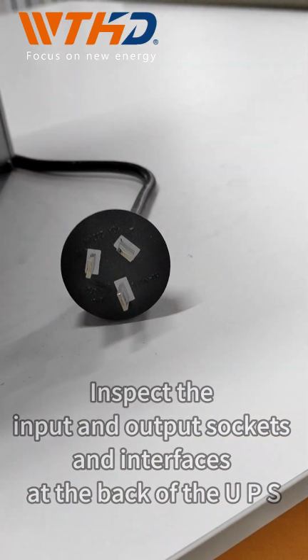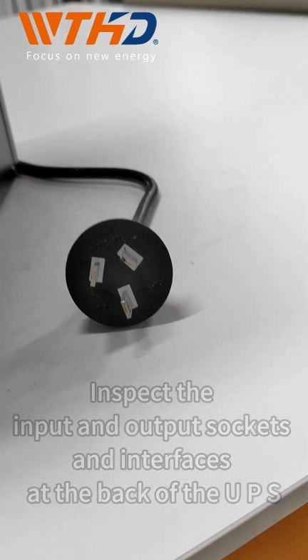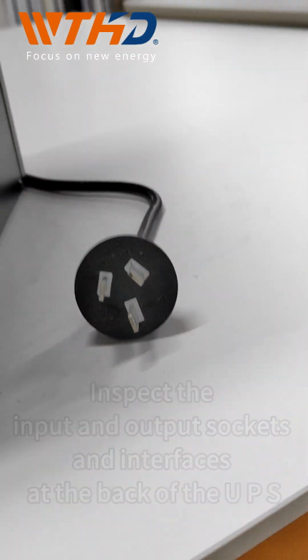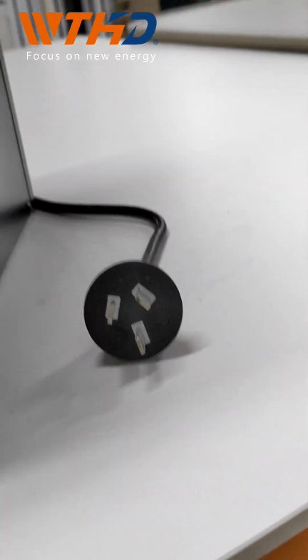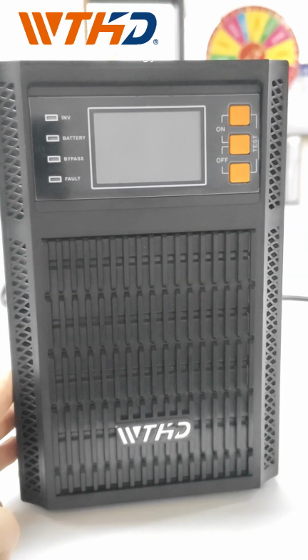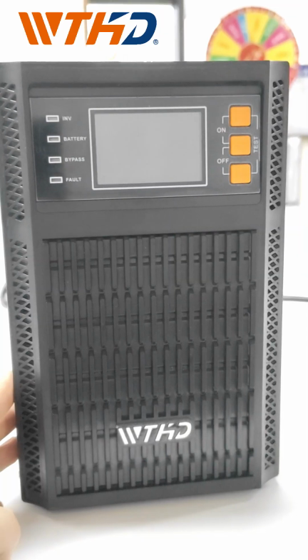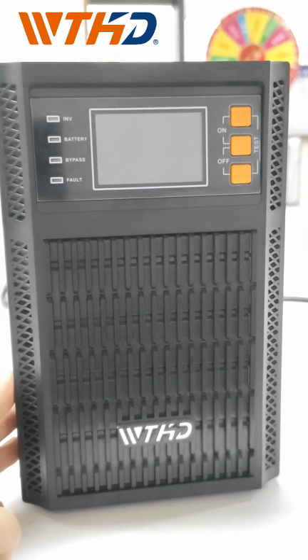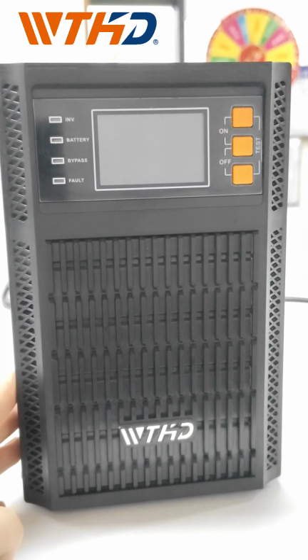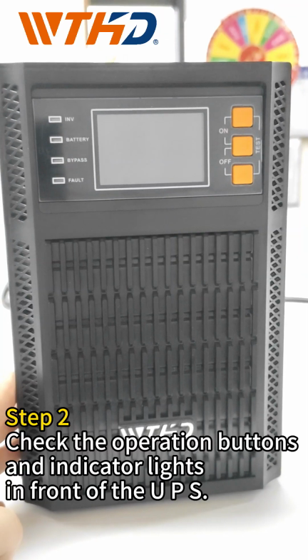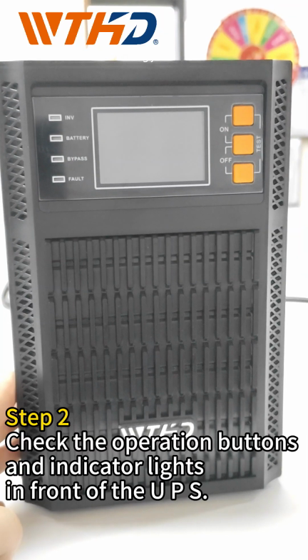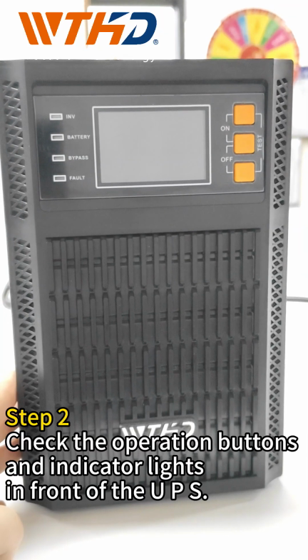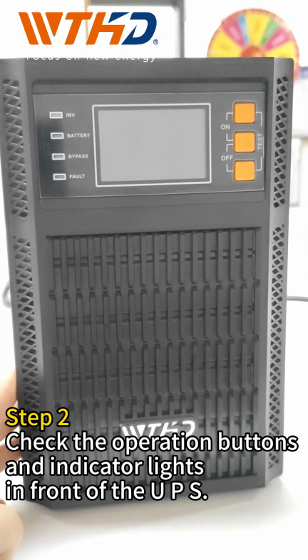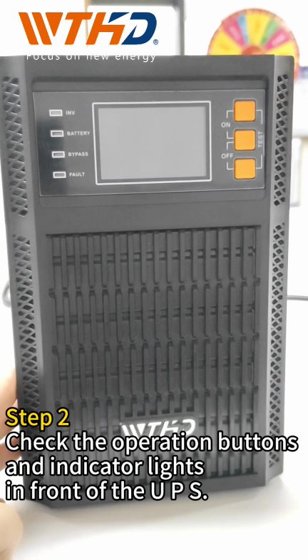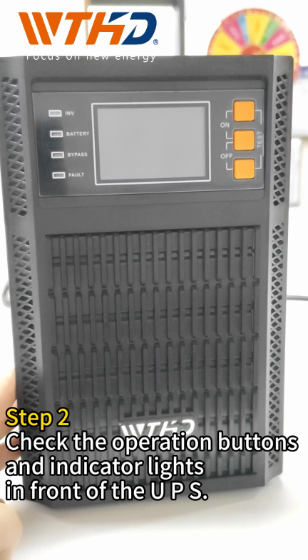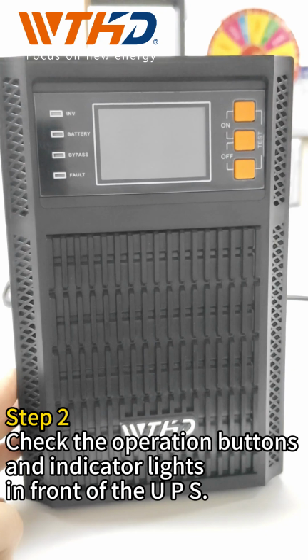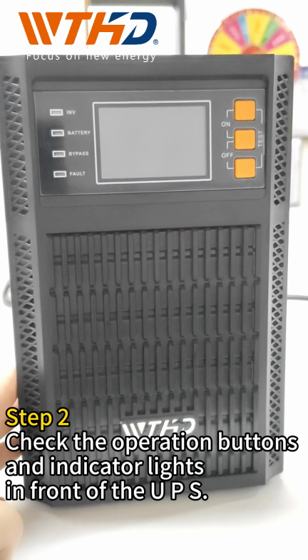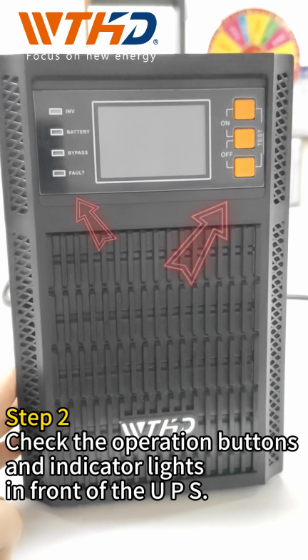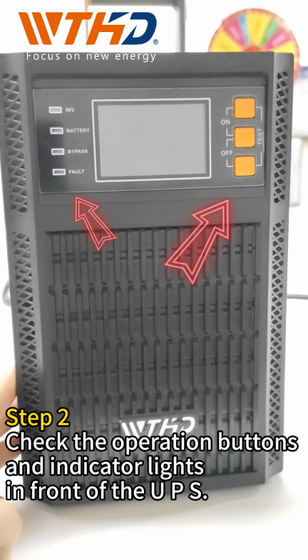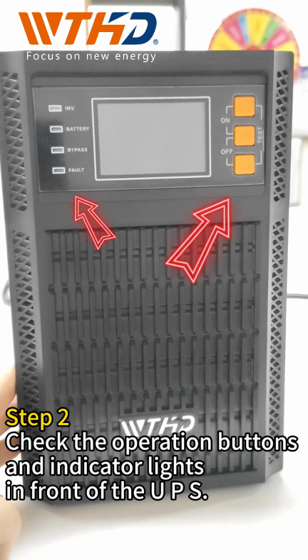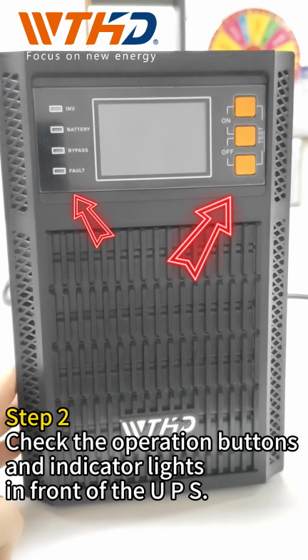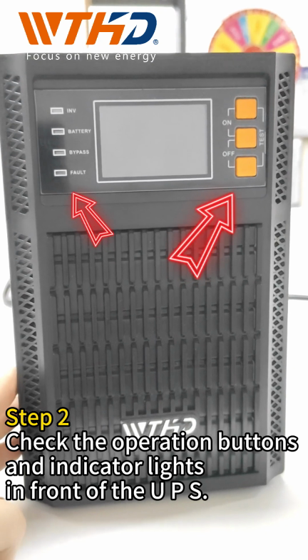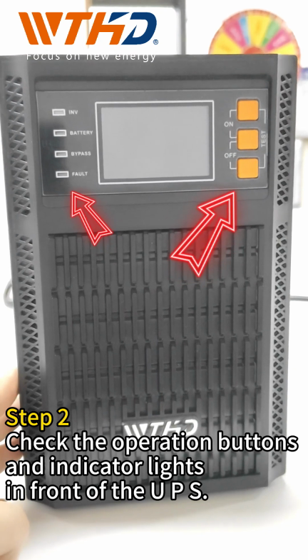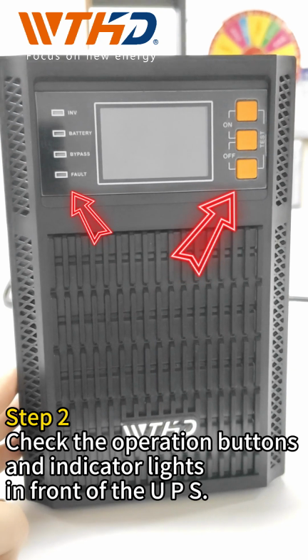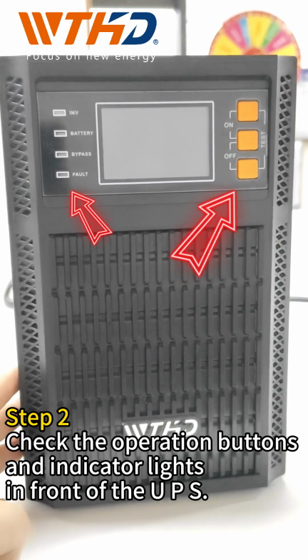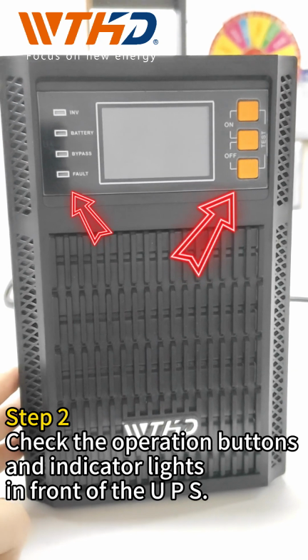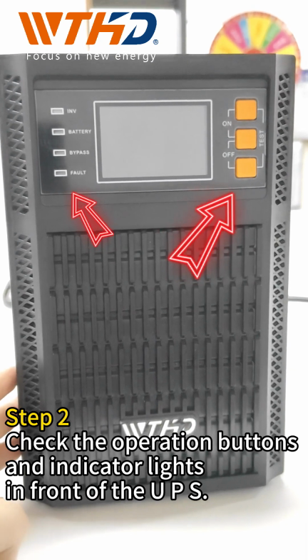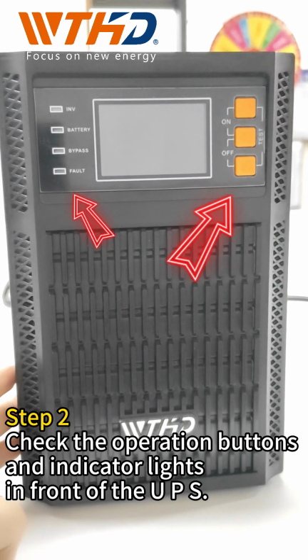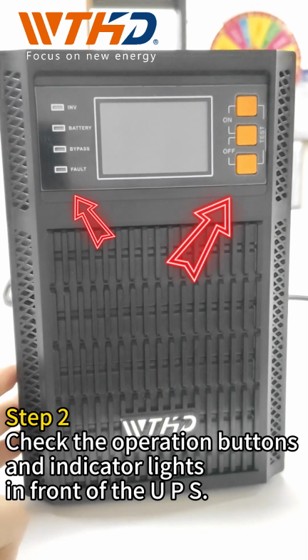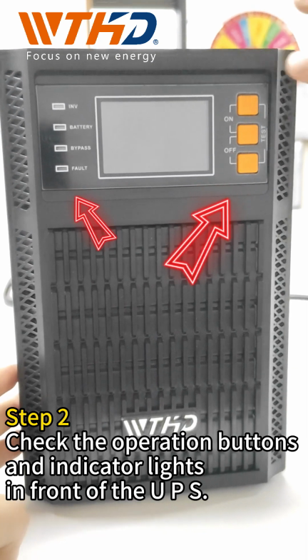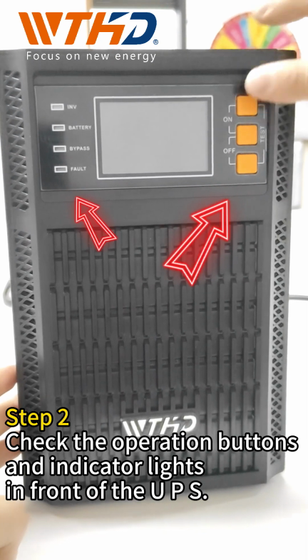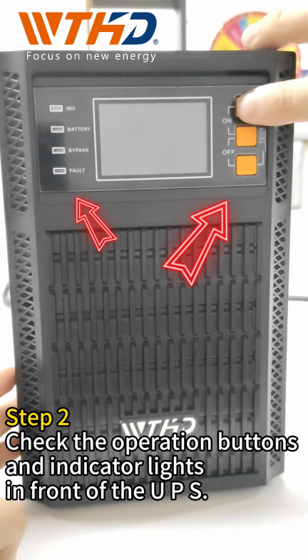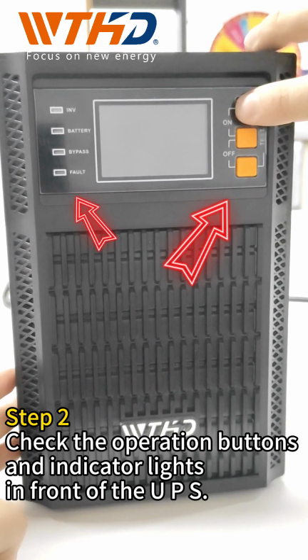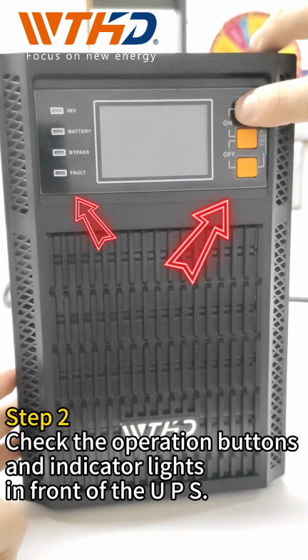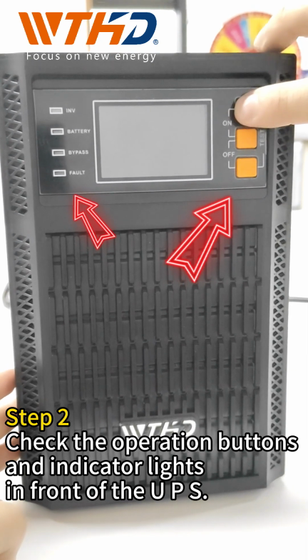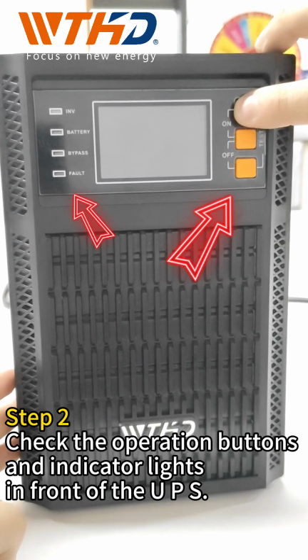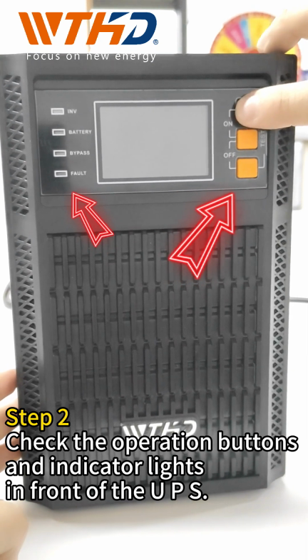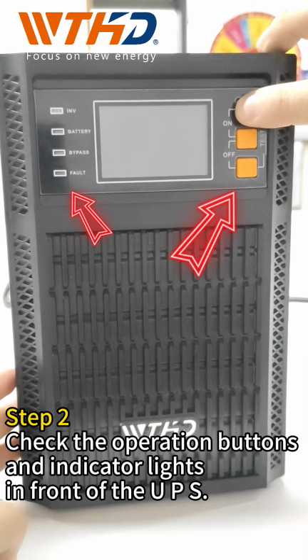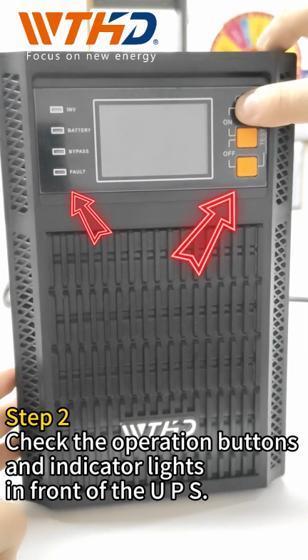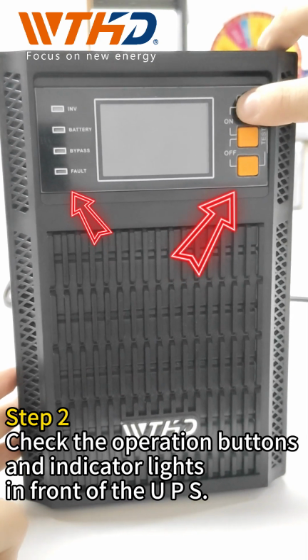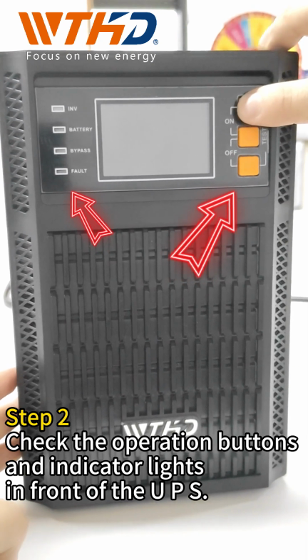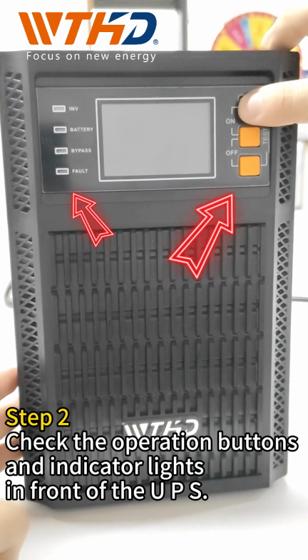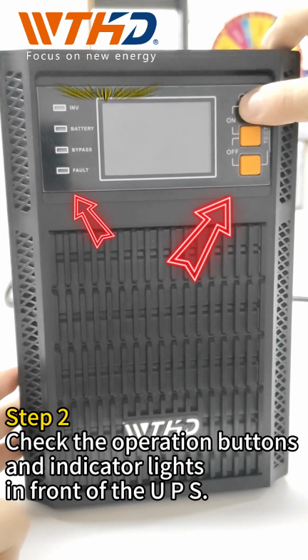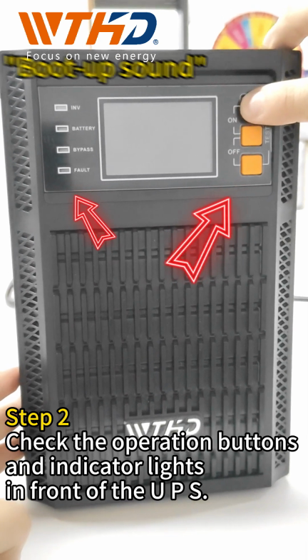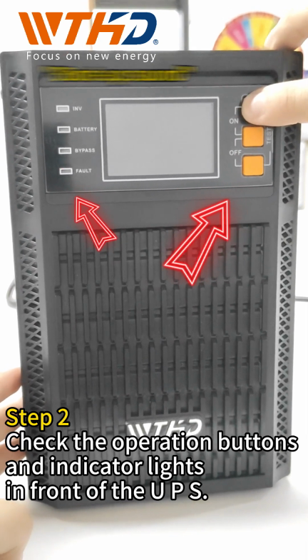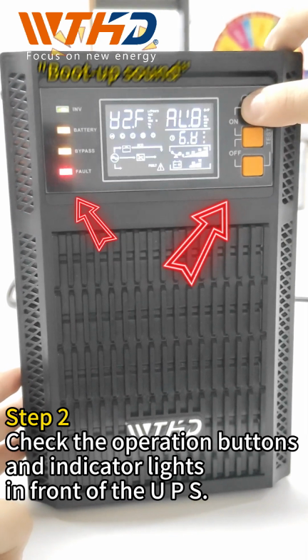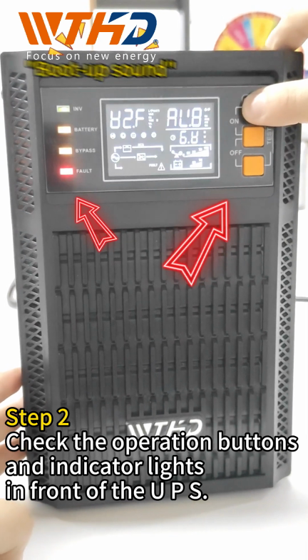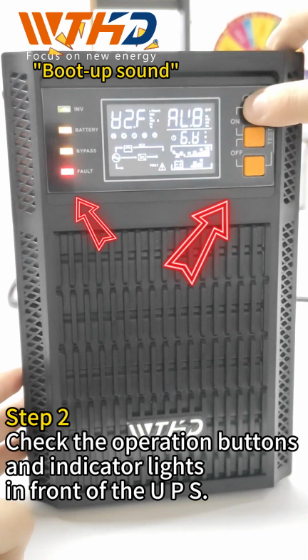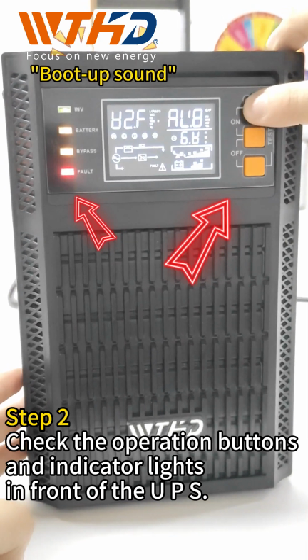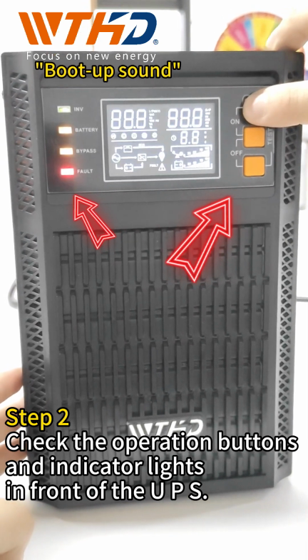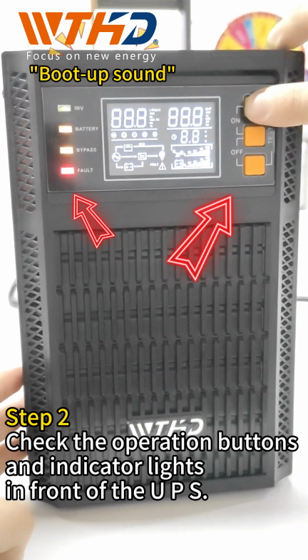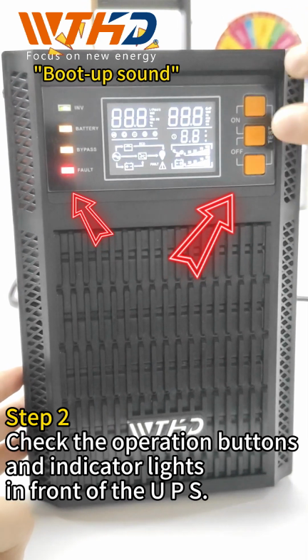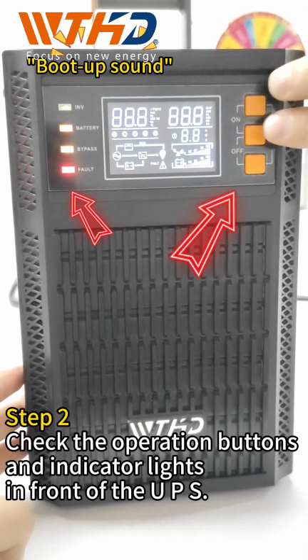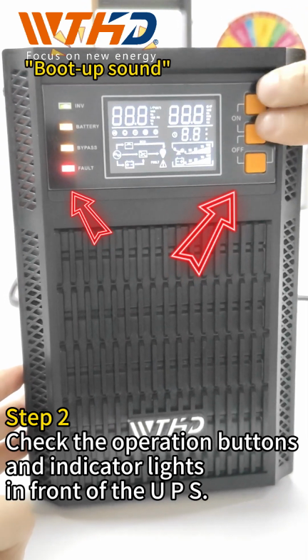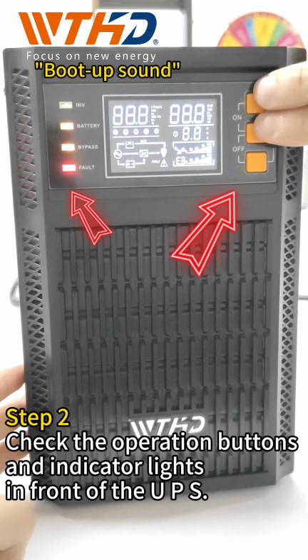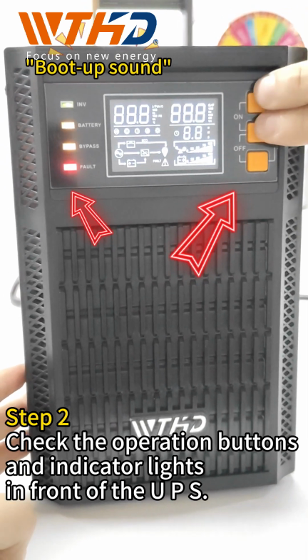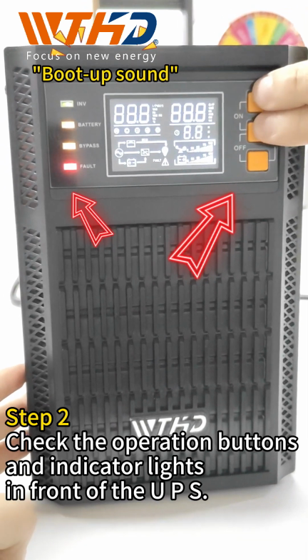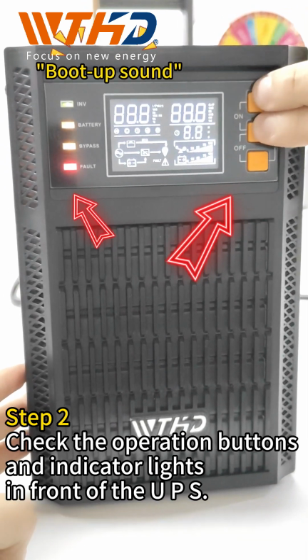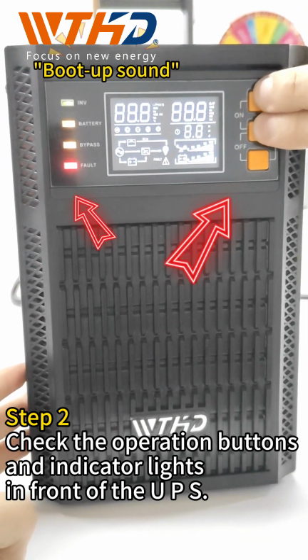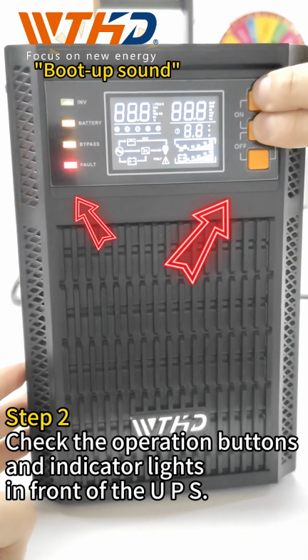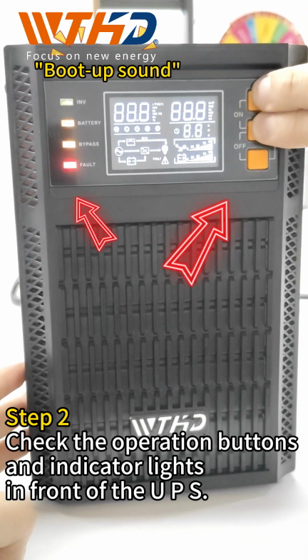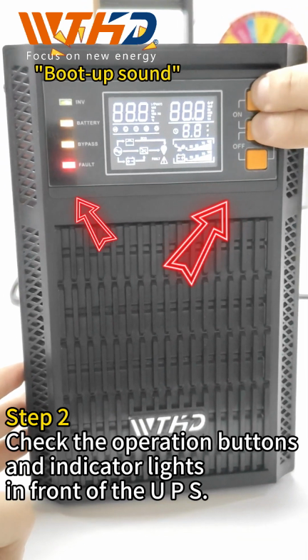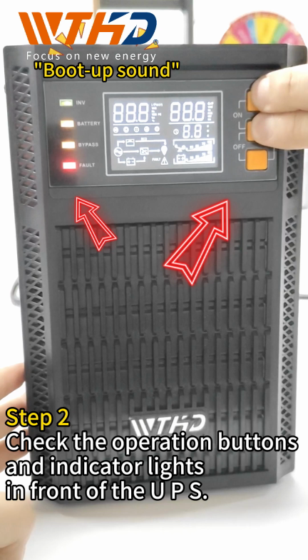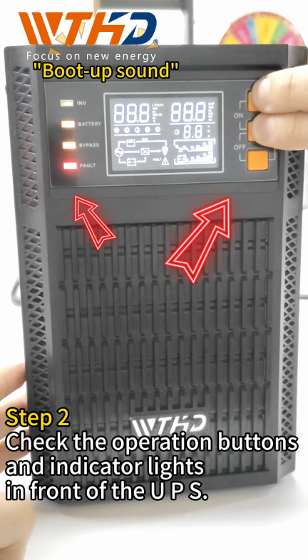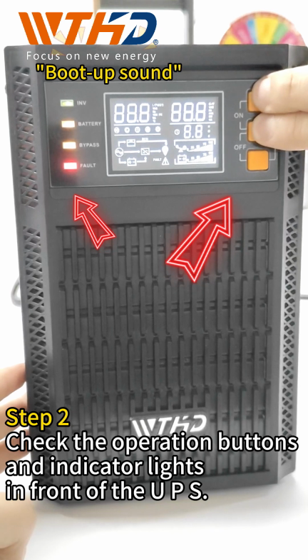Step 2: Check the operation buttons and indicator lights in front of the UPS.